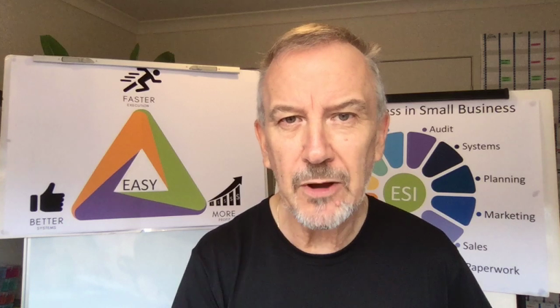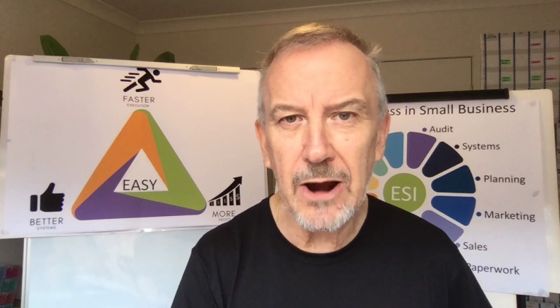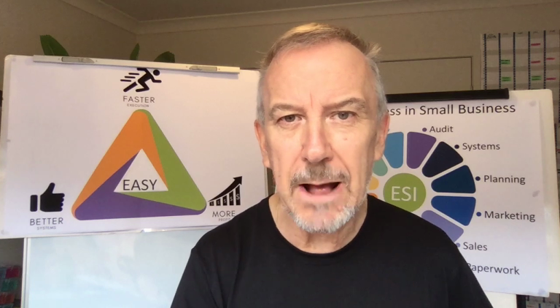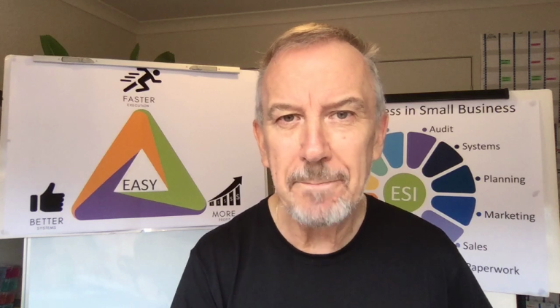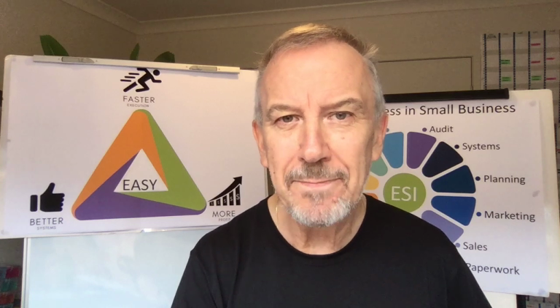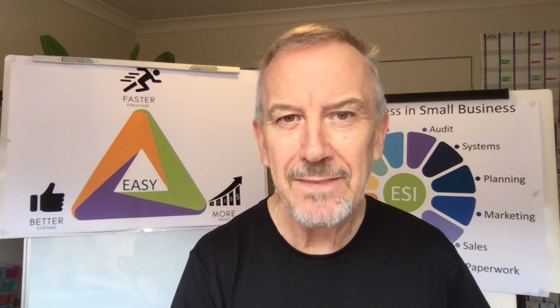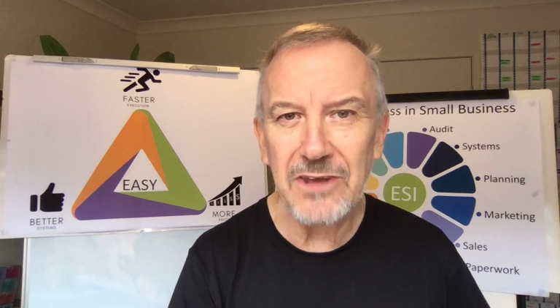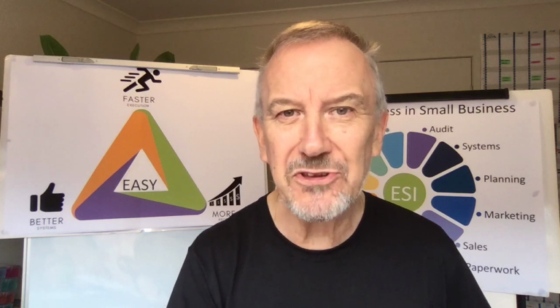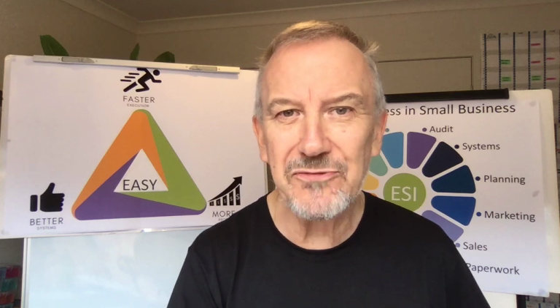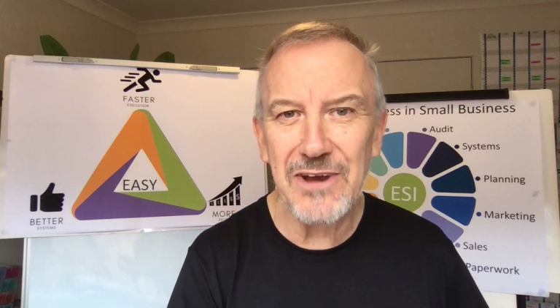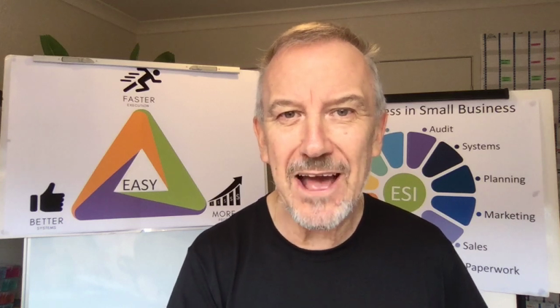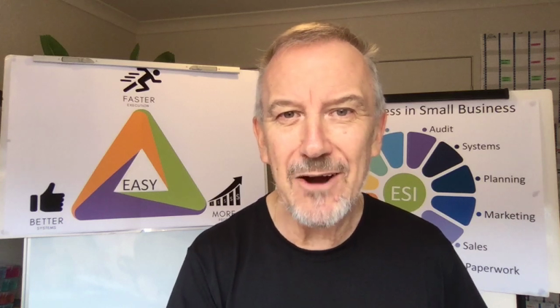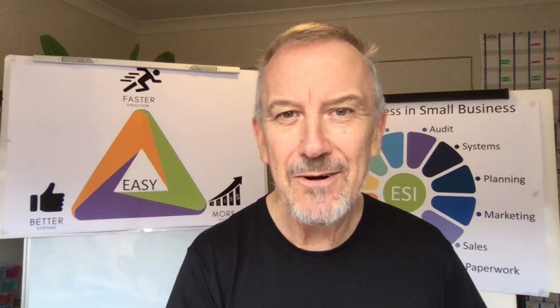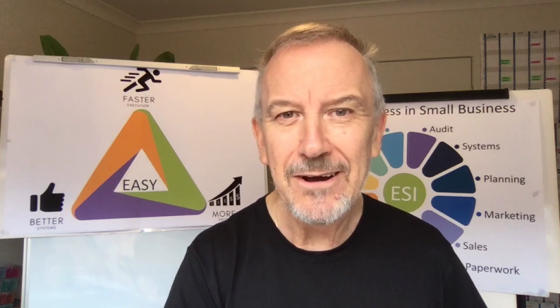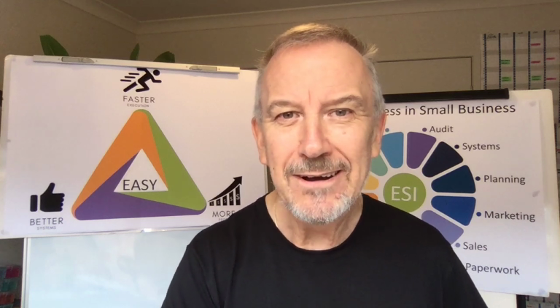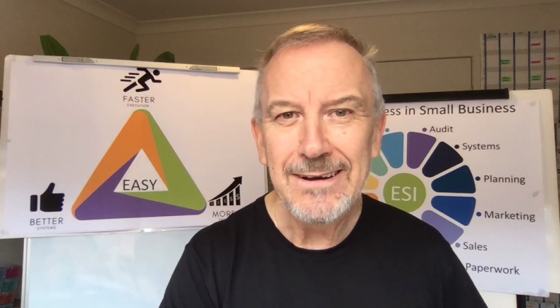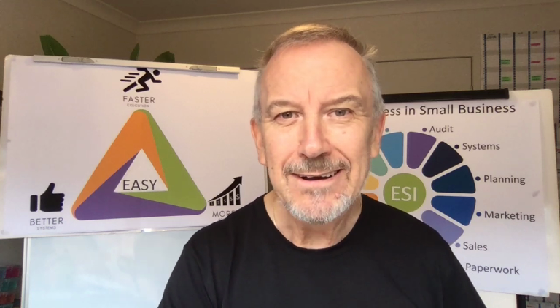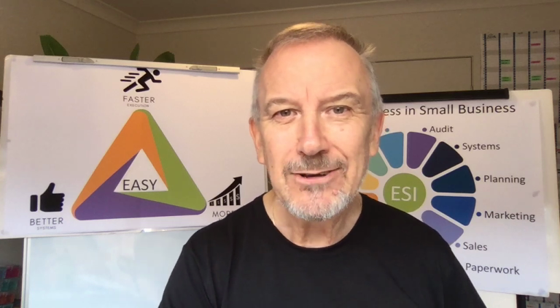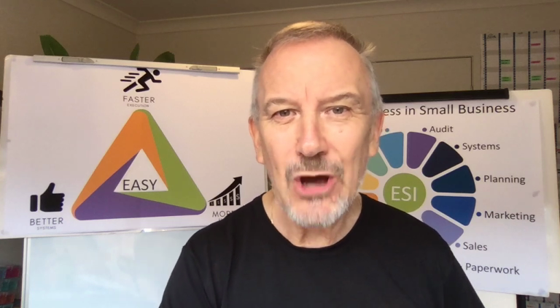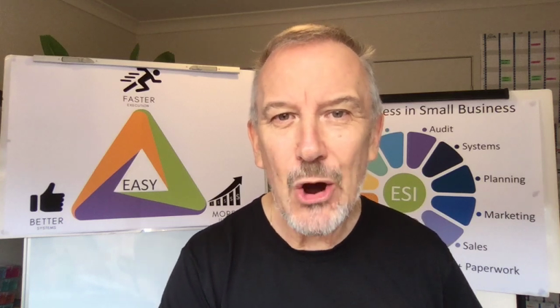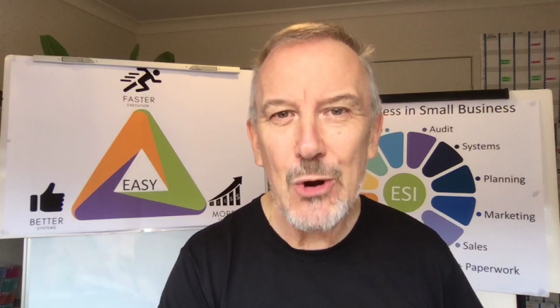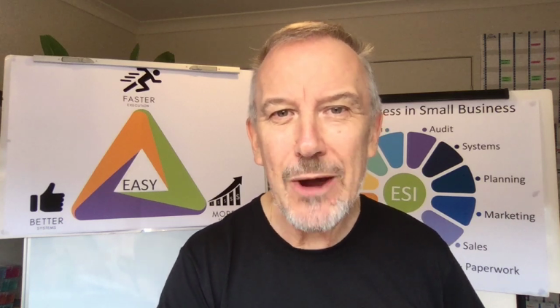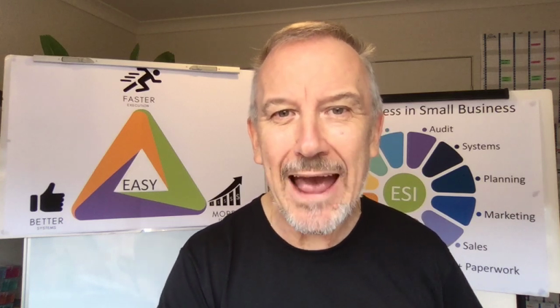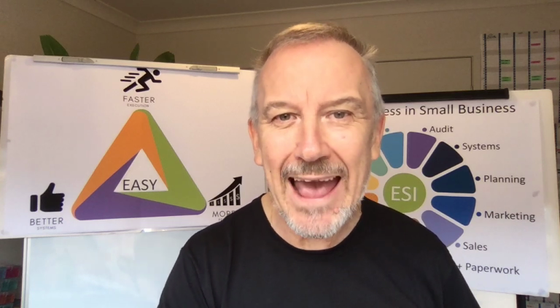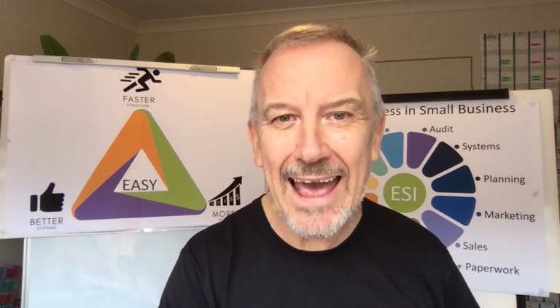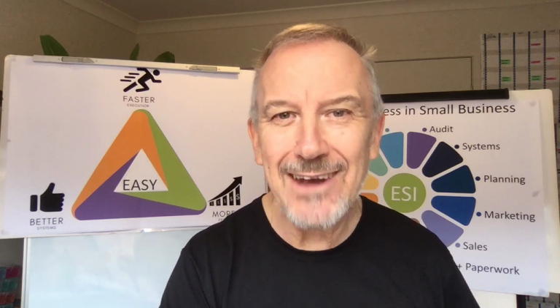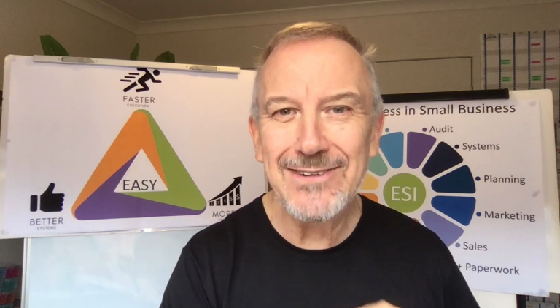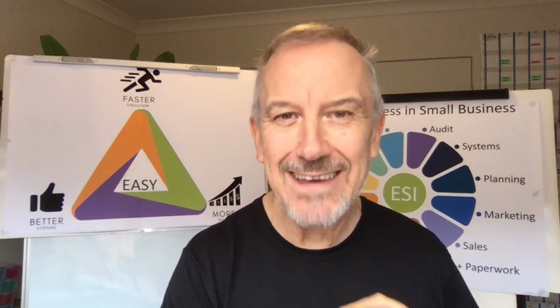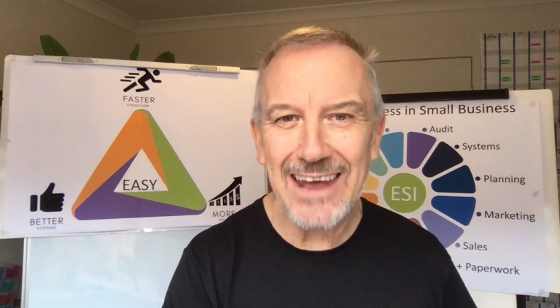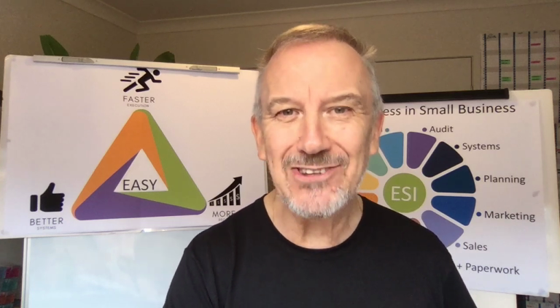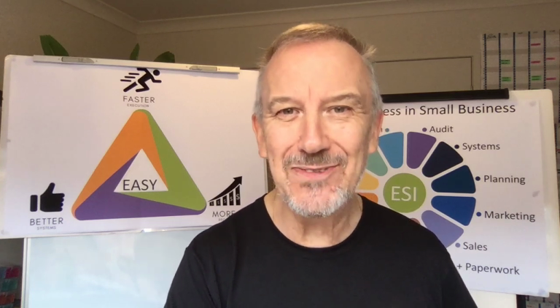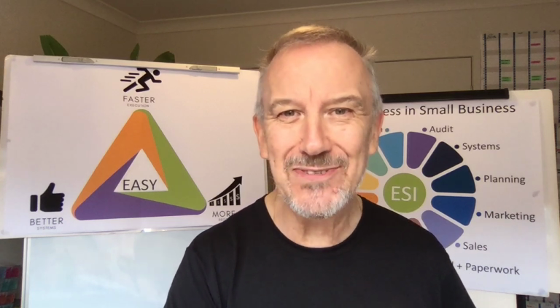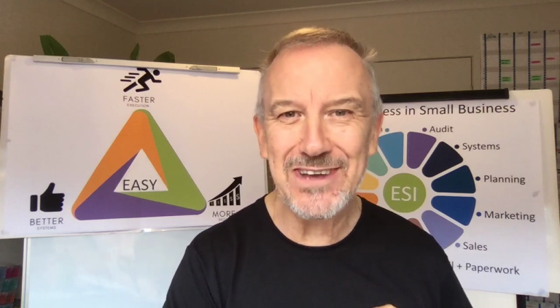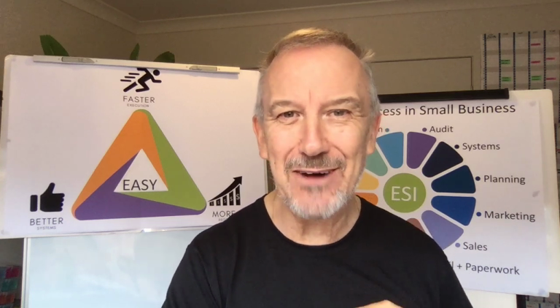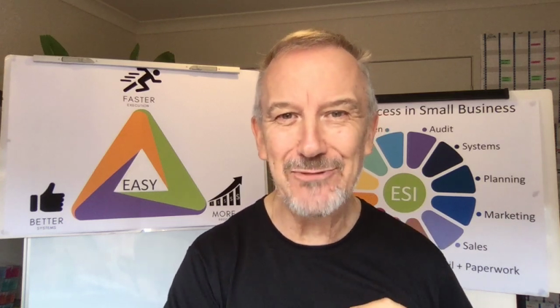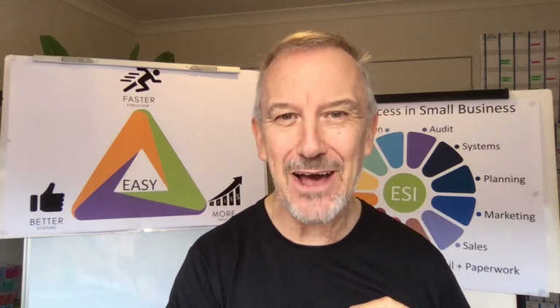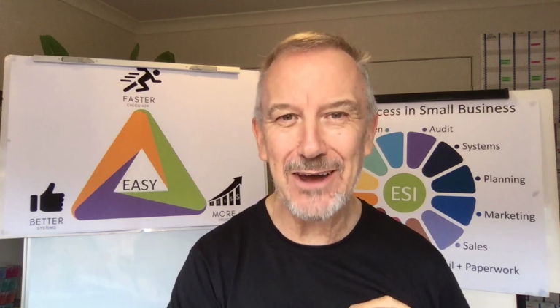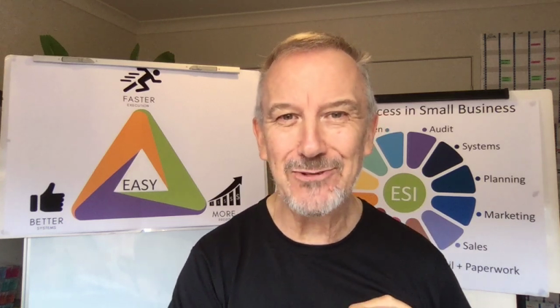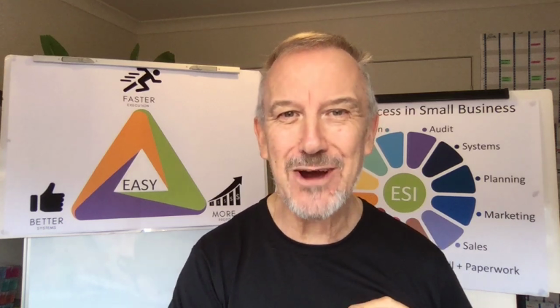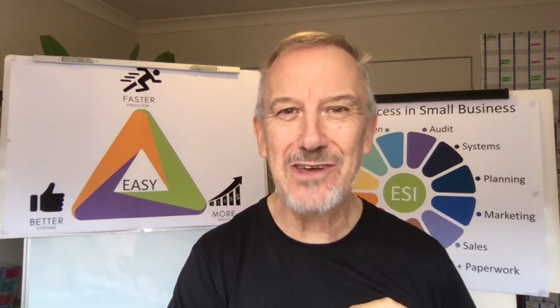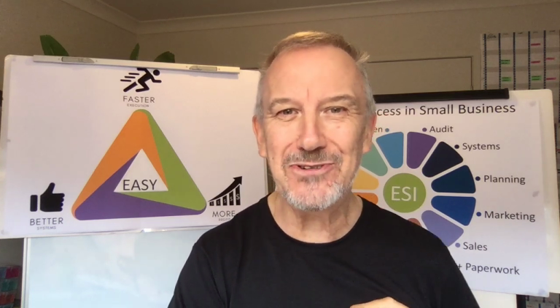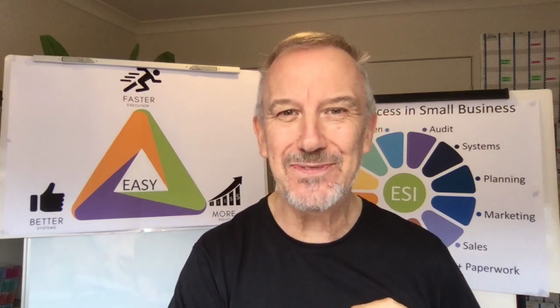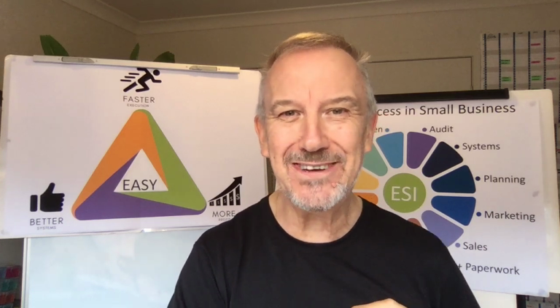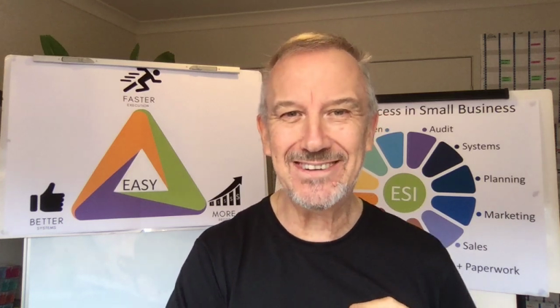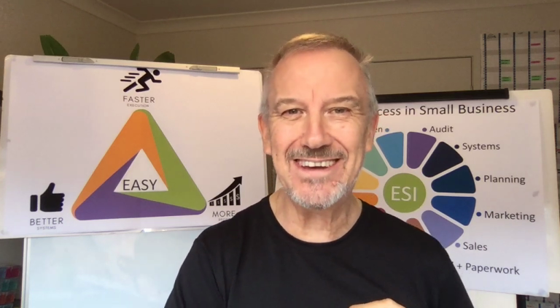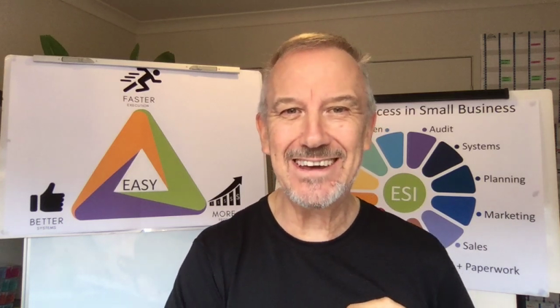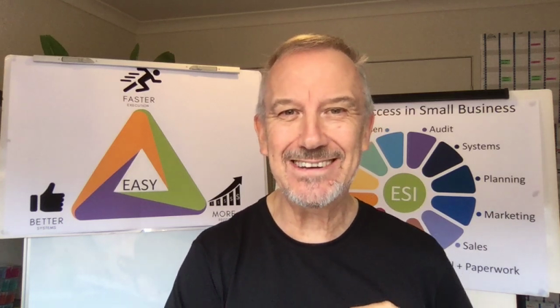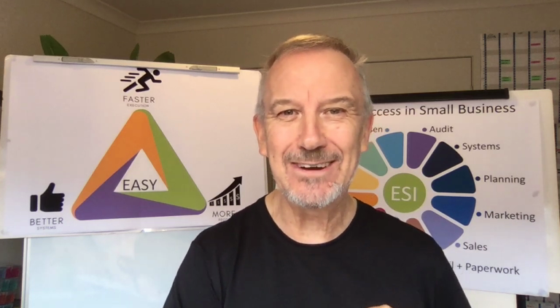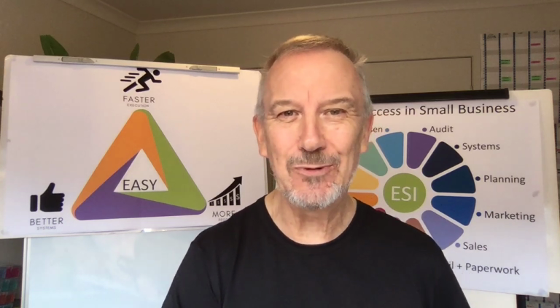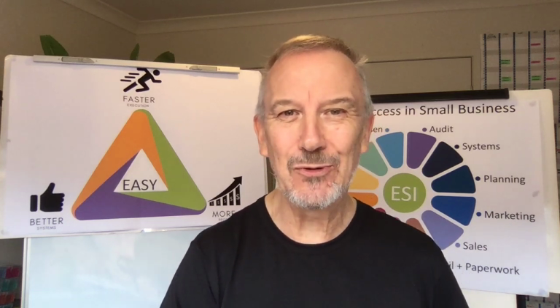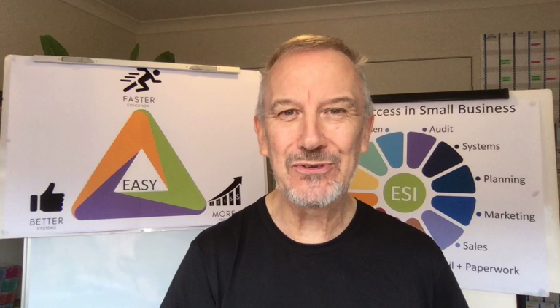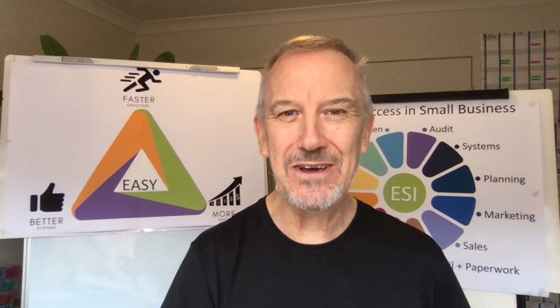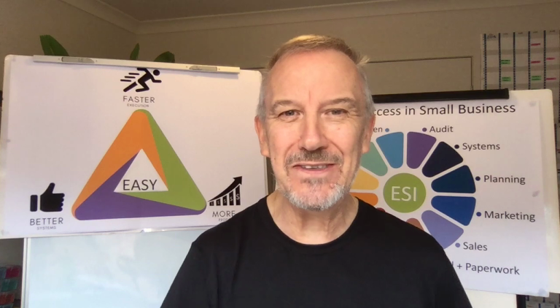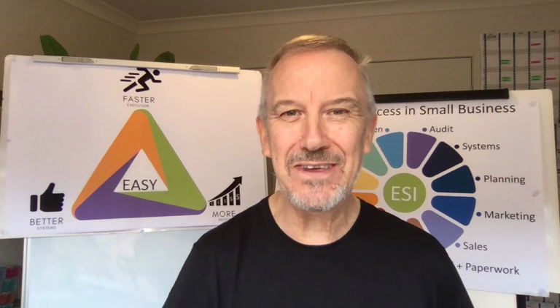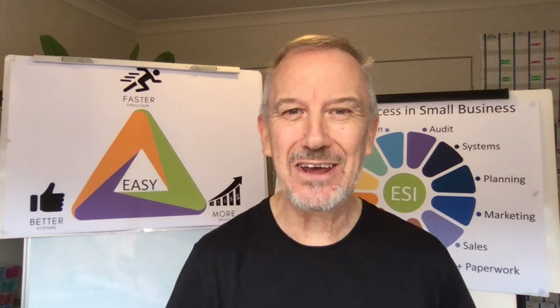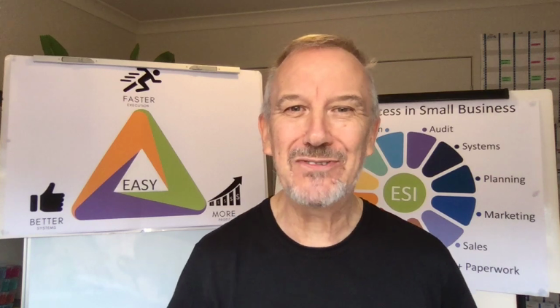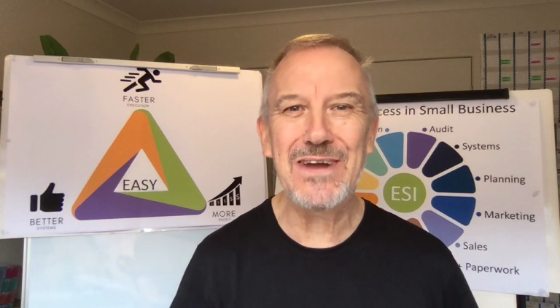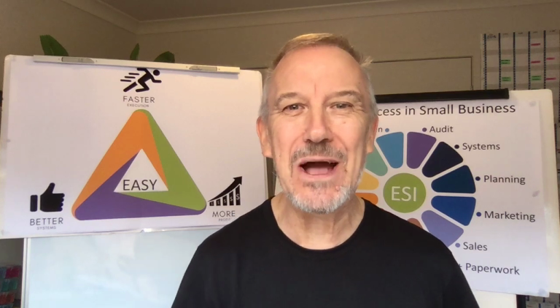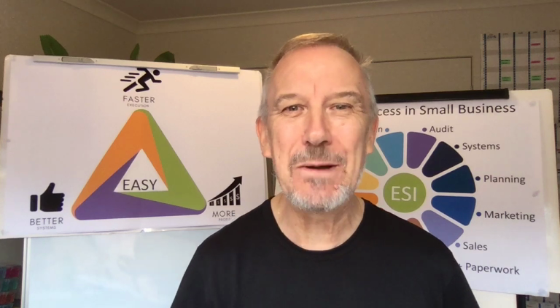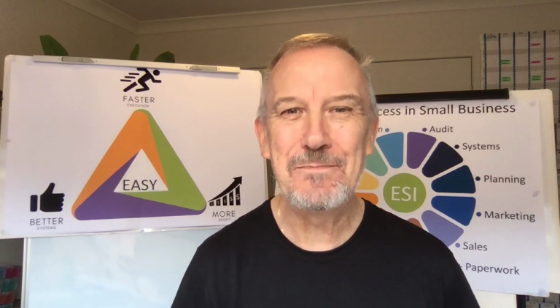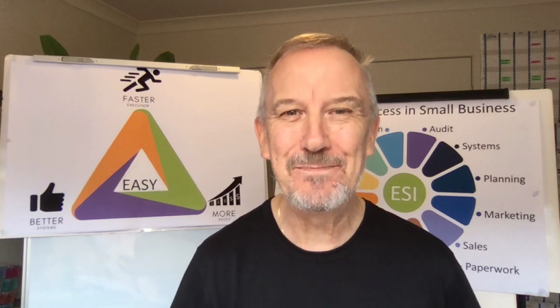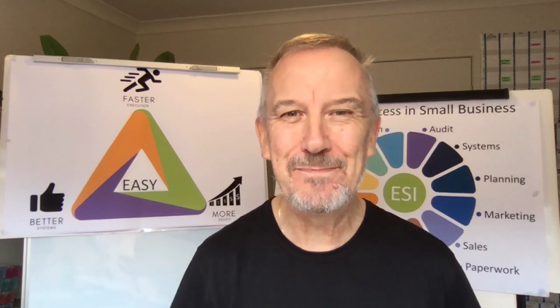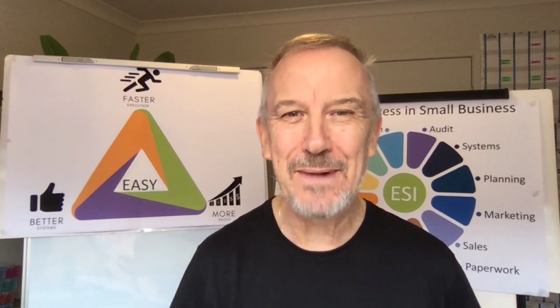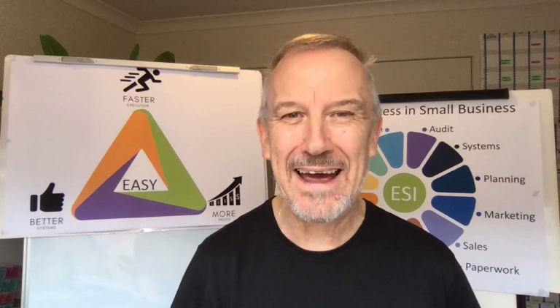All right, that's it for now. Go and get some stuff done. Create some success. We'll see you in the next video. Bye.